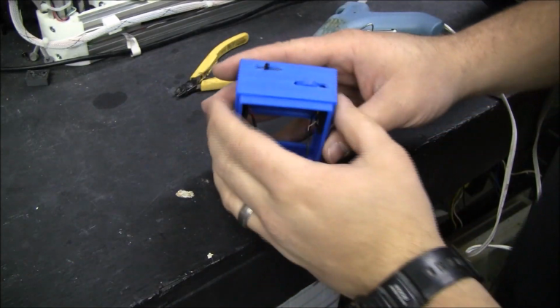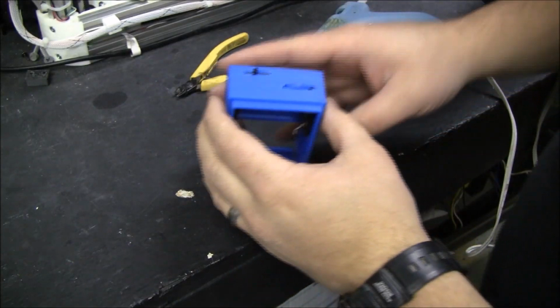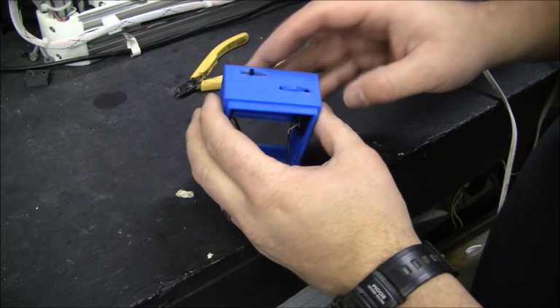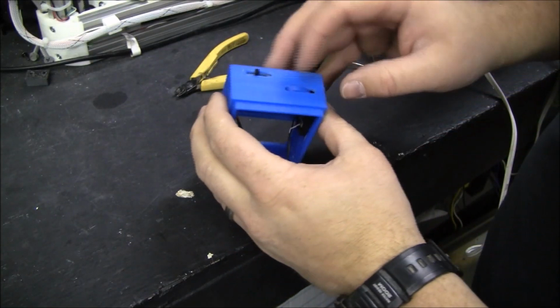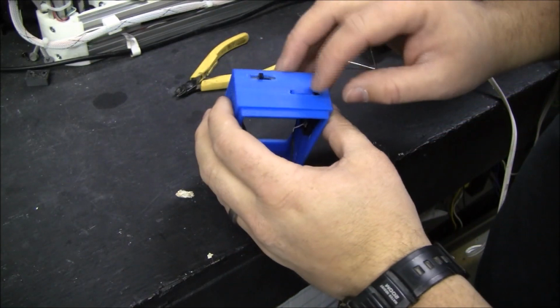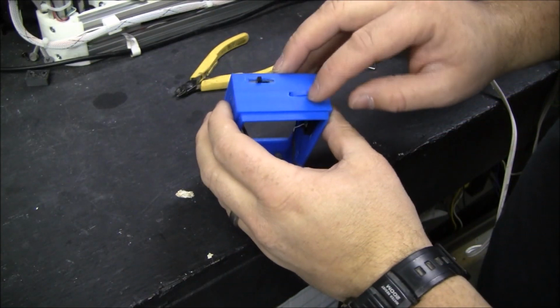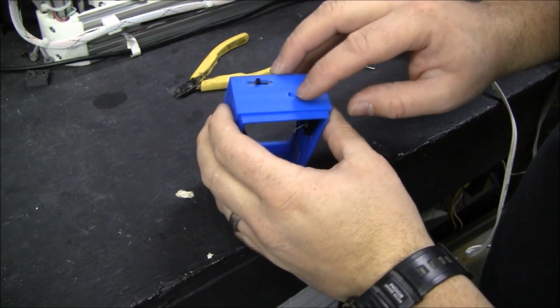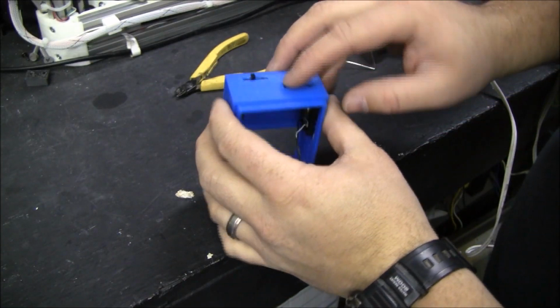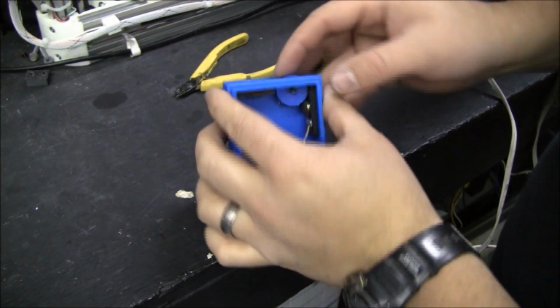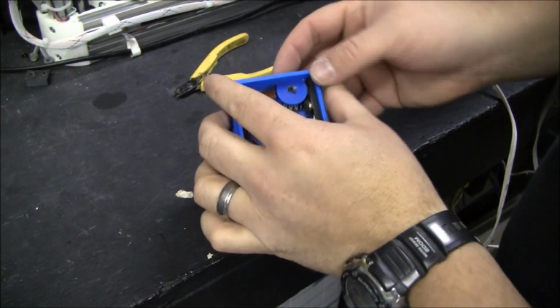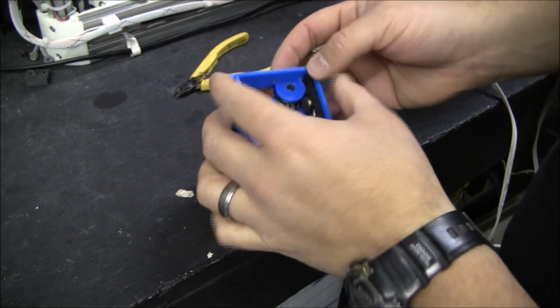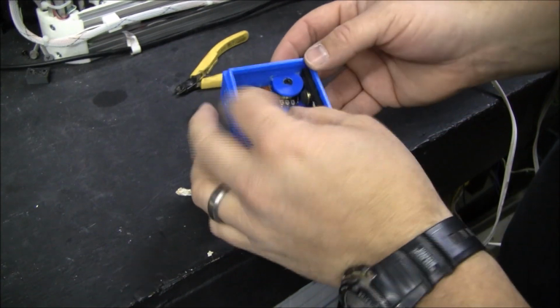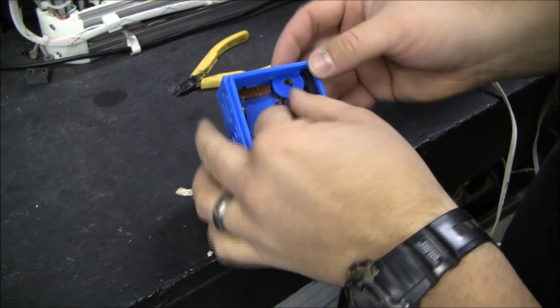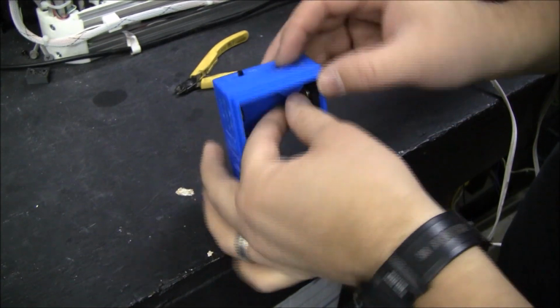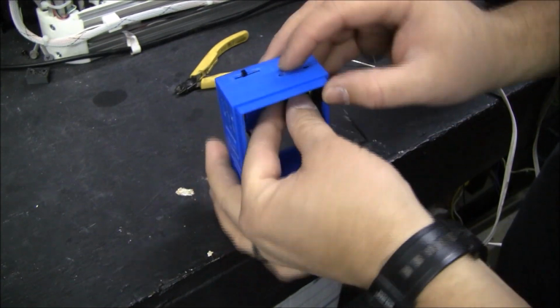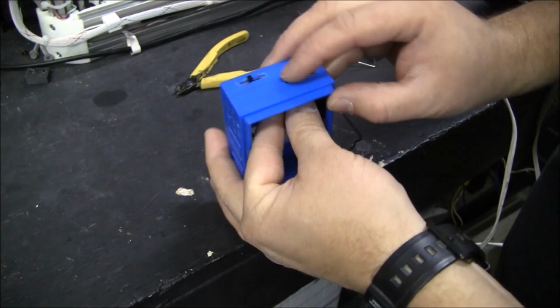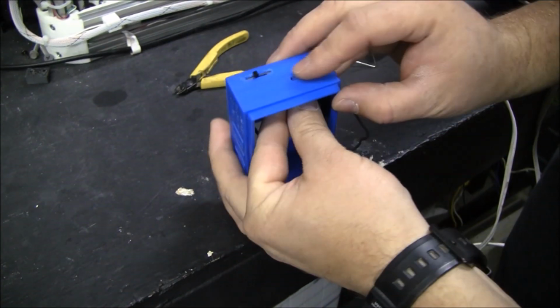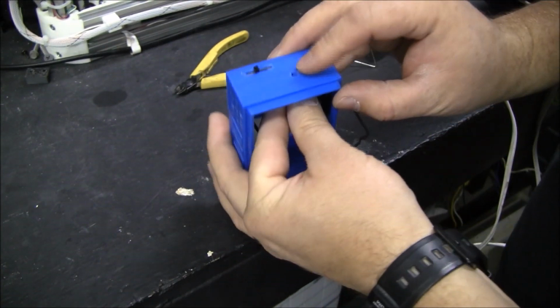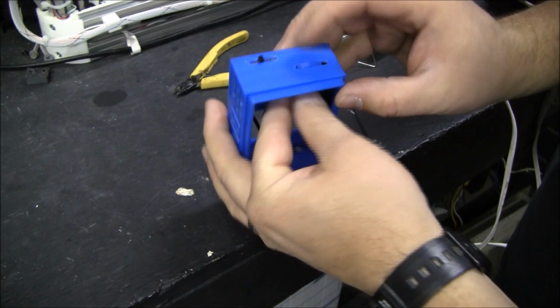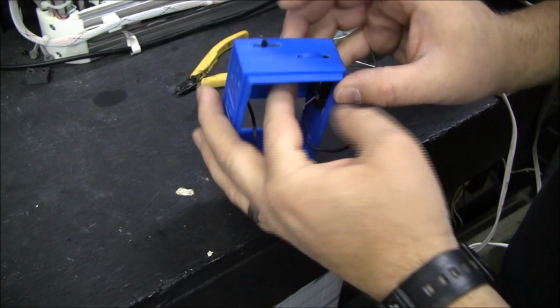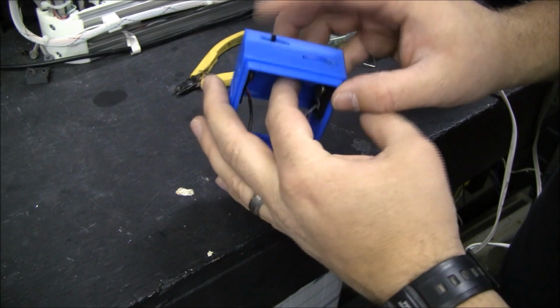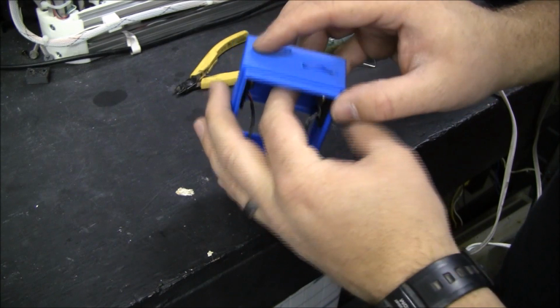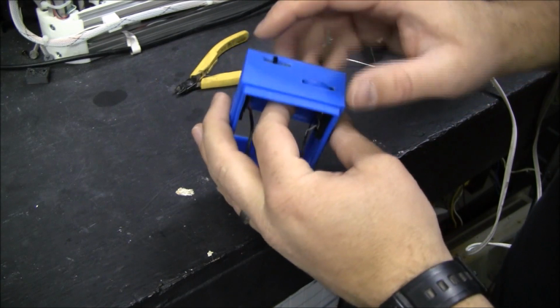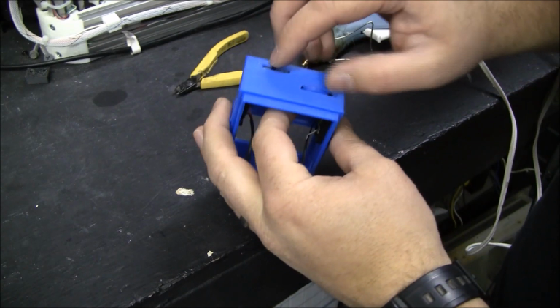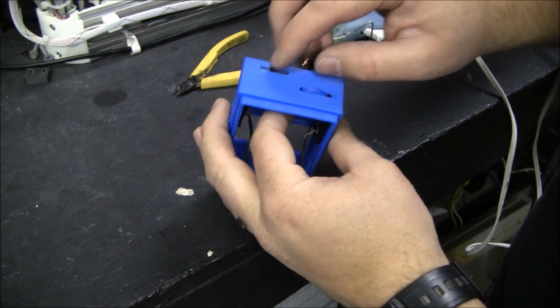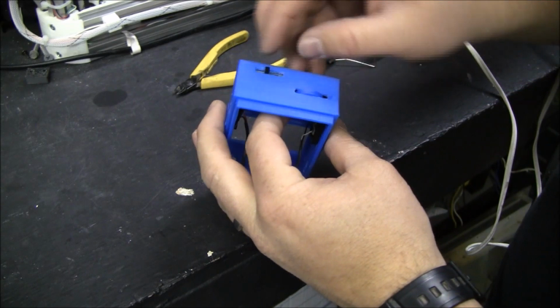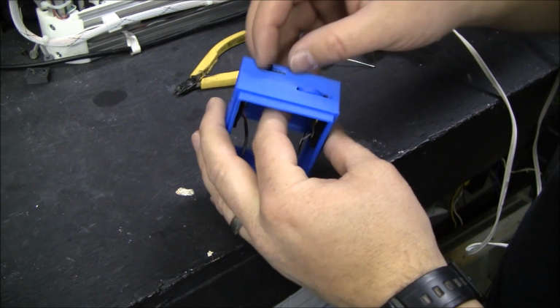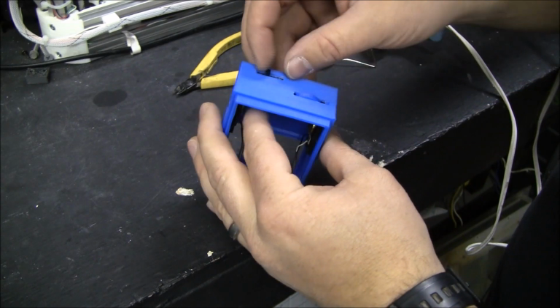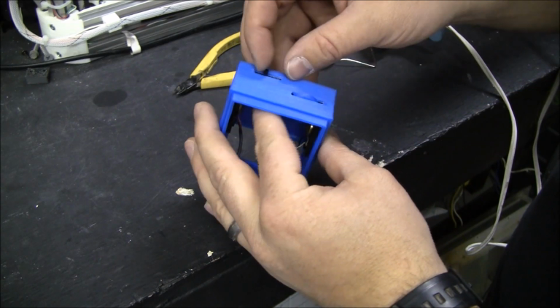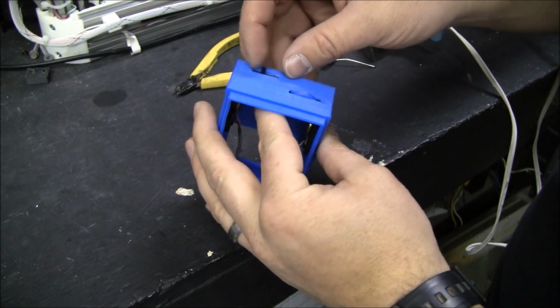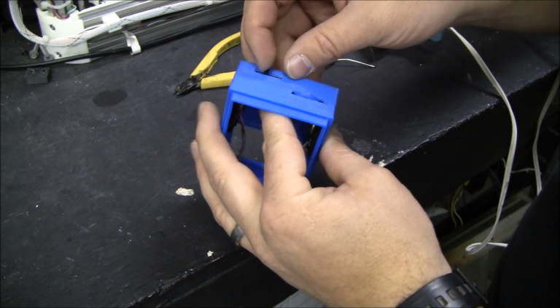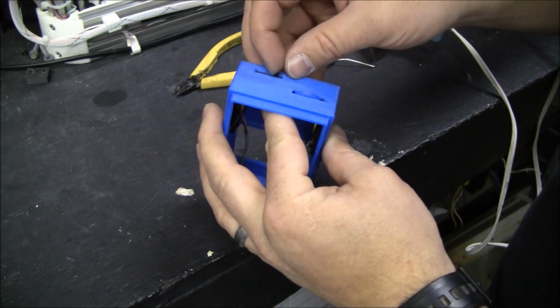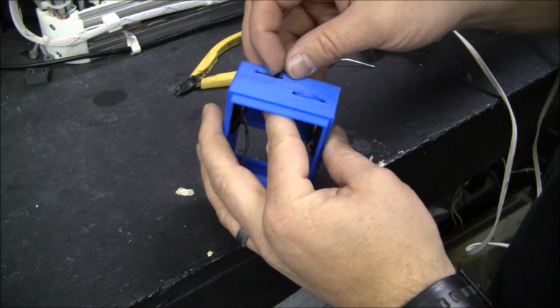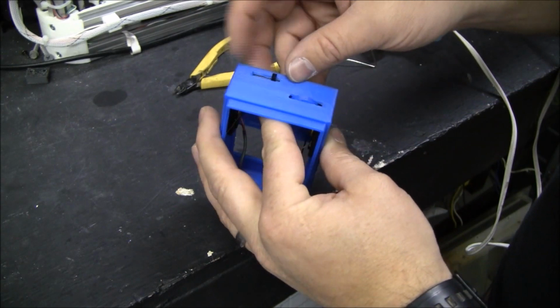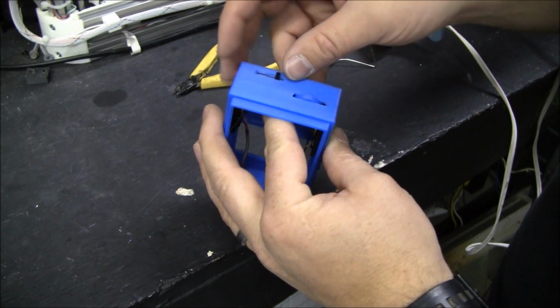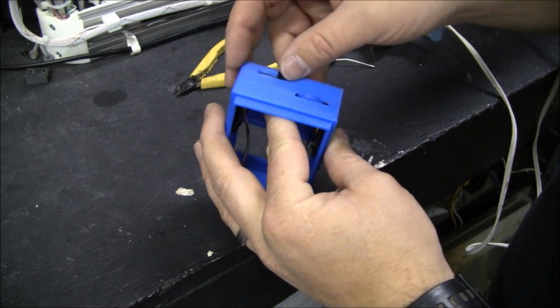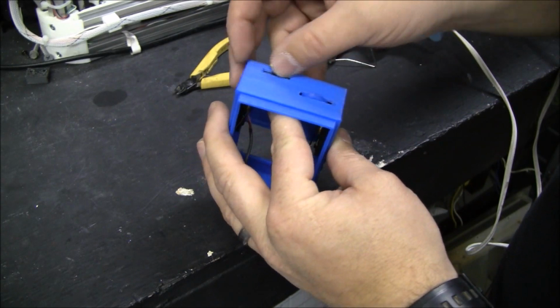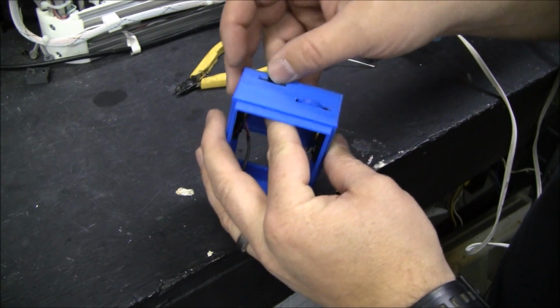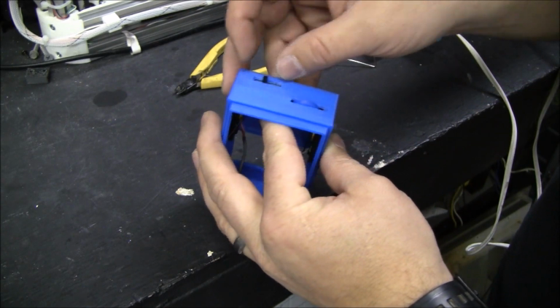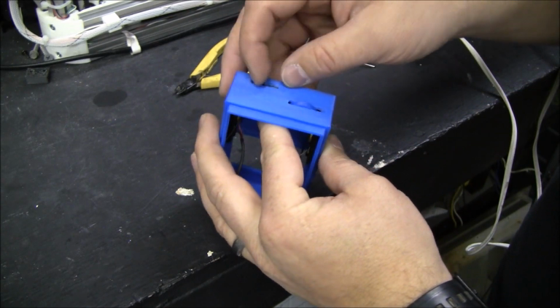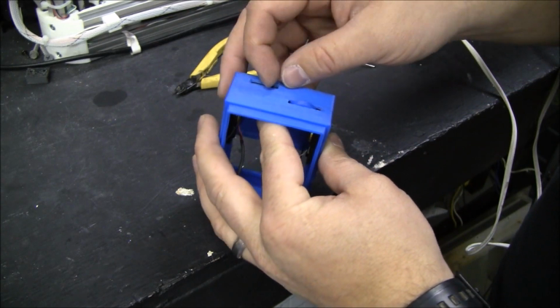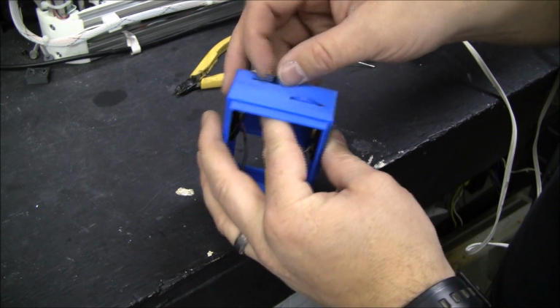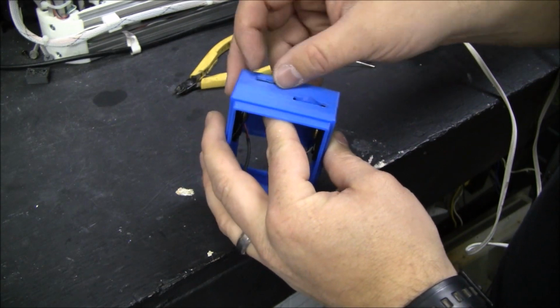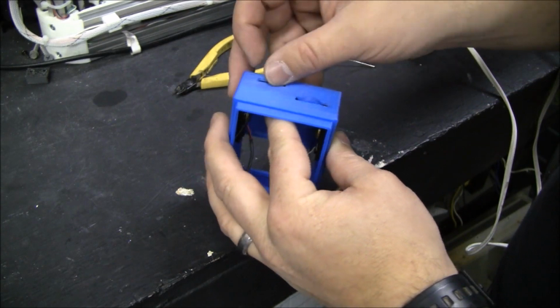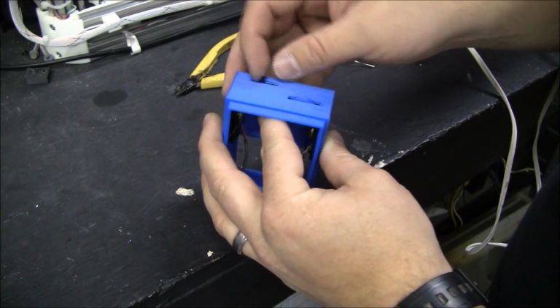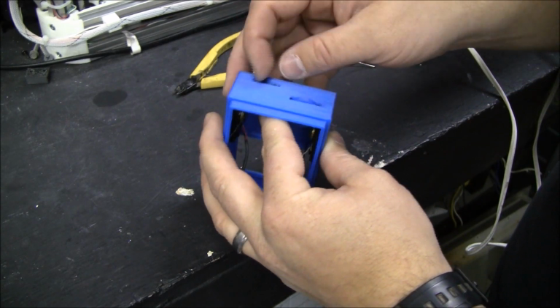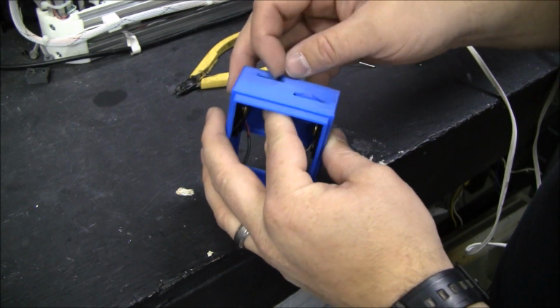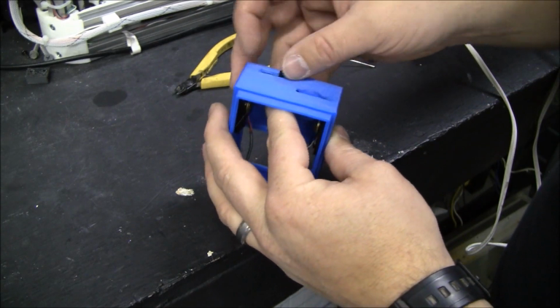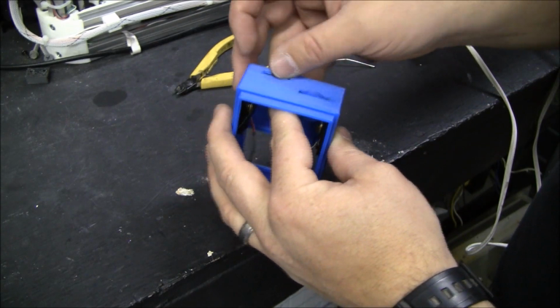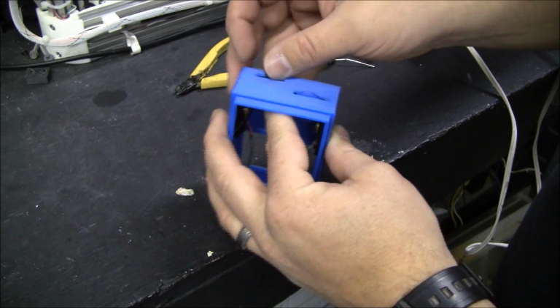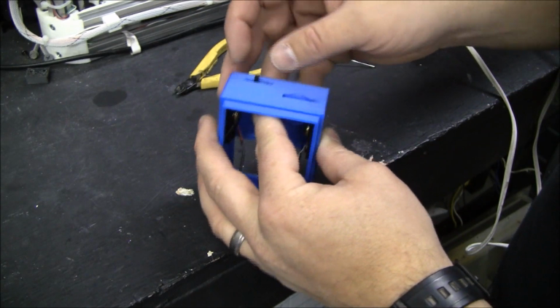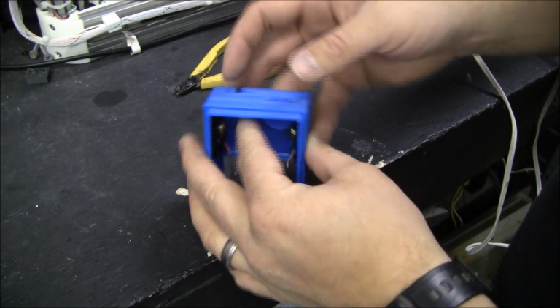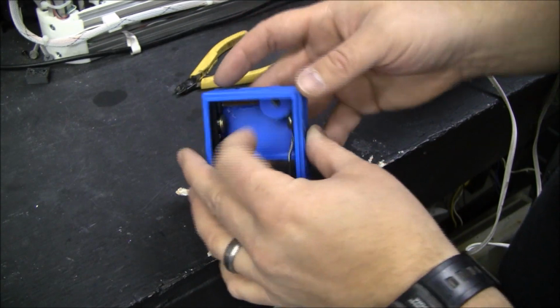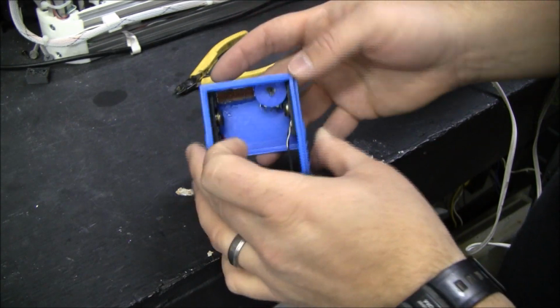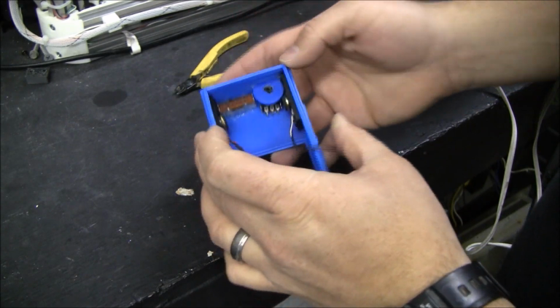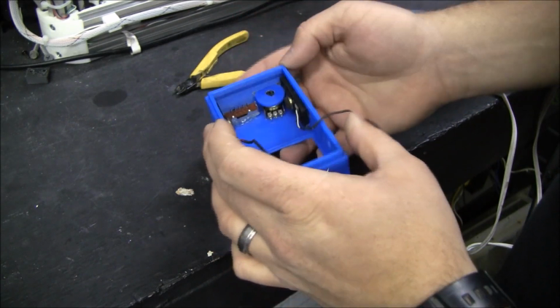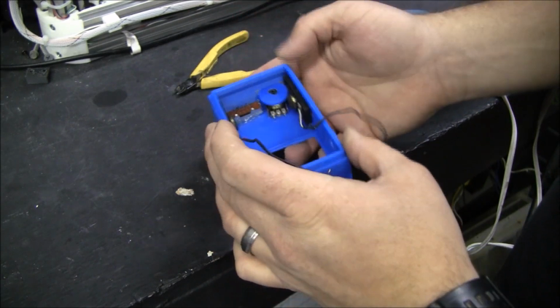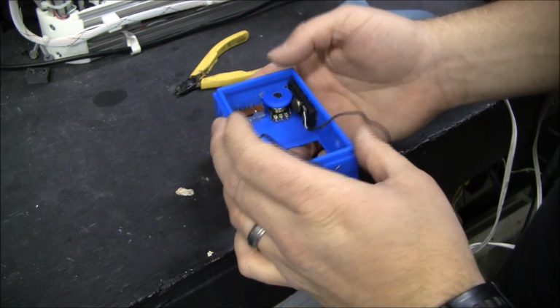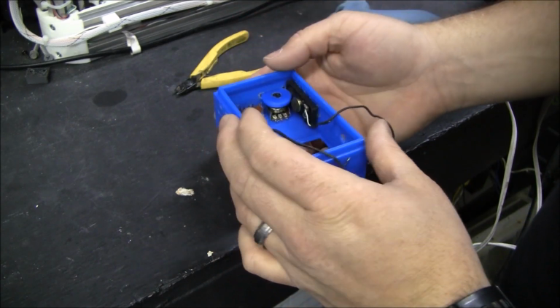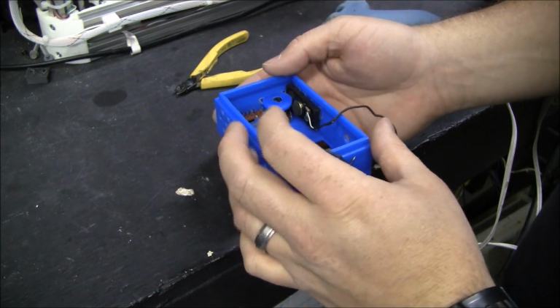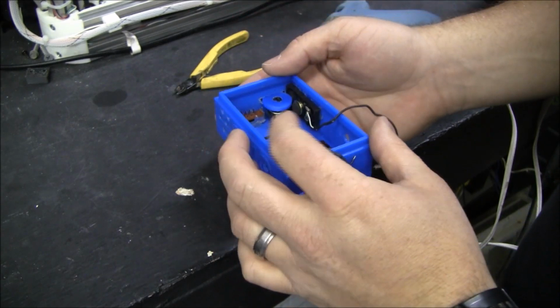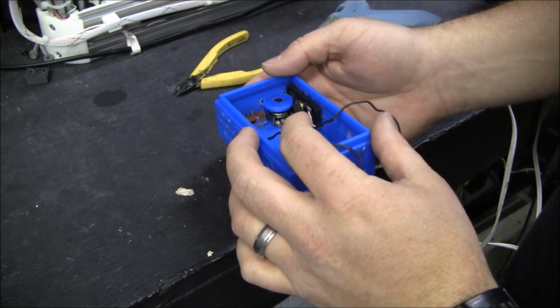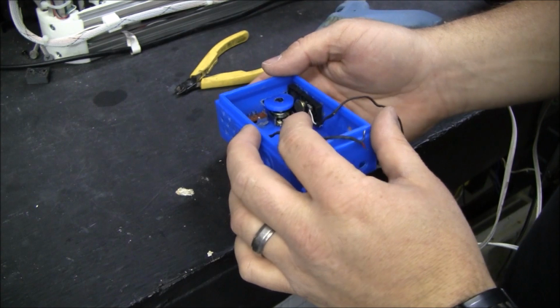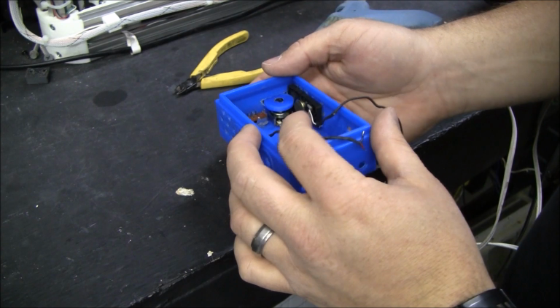These holes weren't put in the perfect spot — especially this one — but it'll get me going for this prototype.